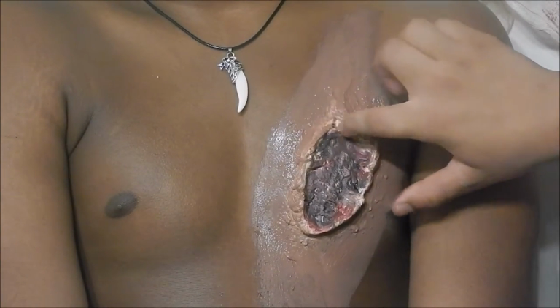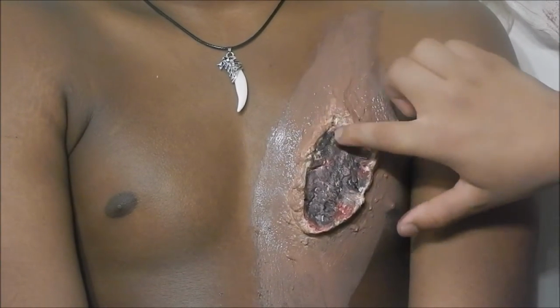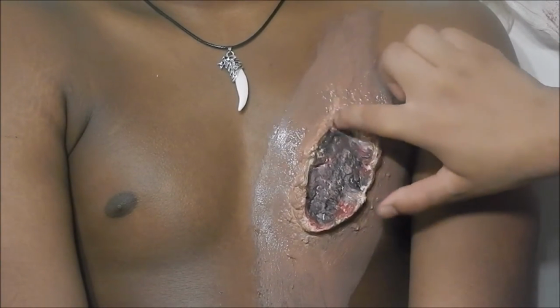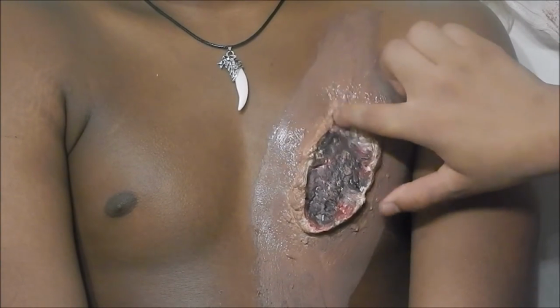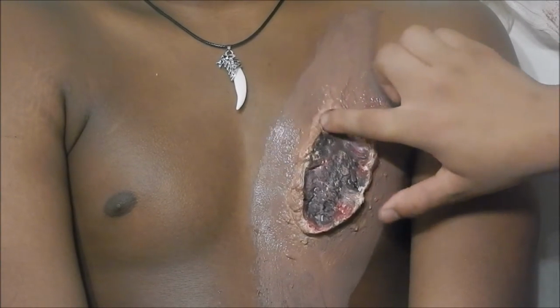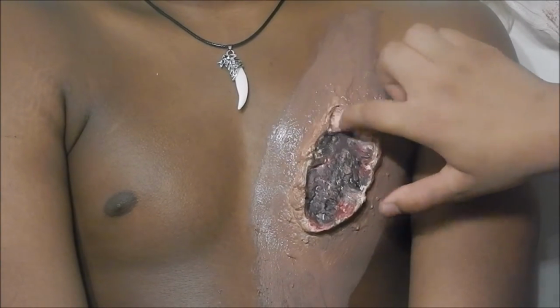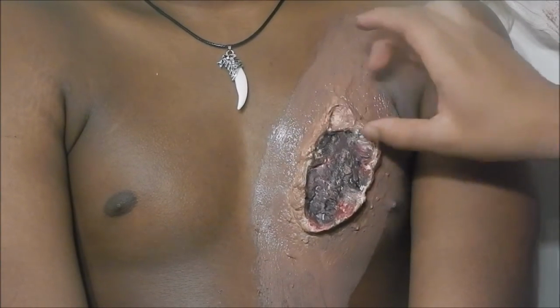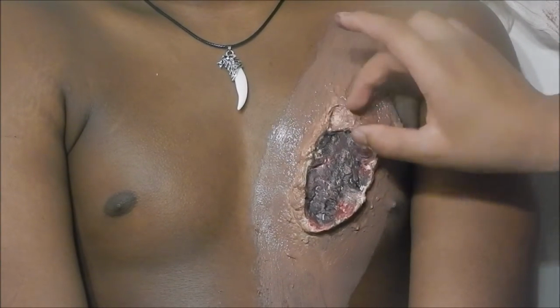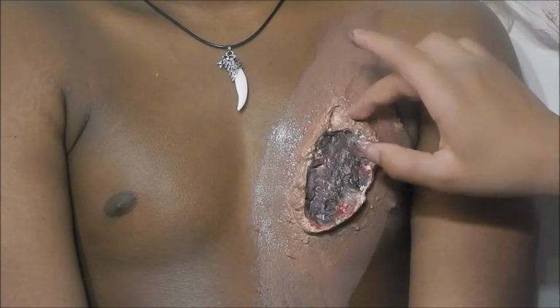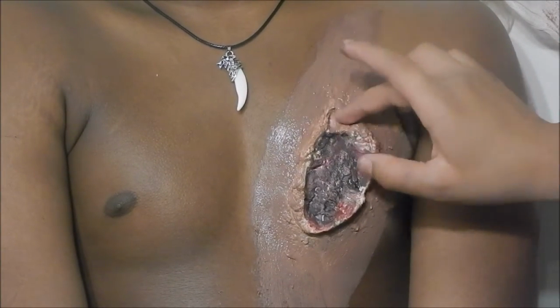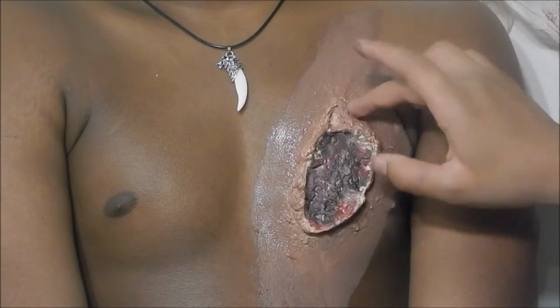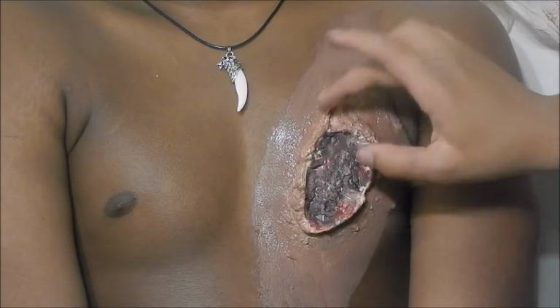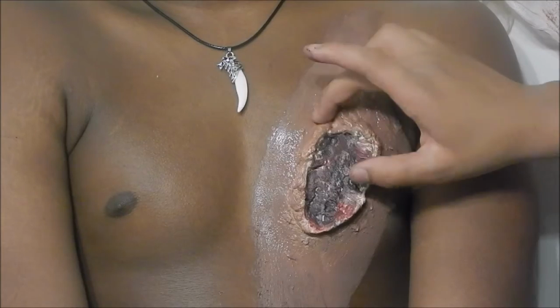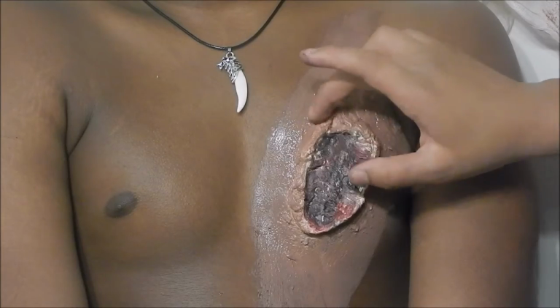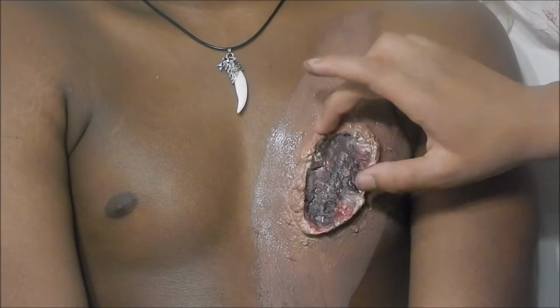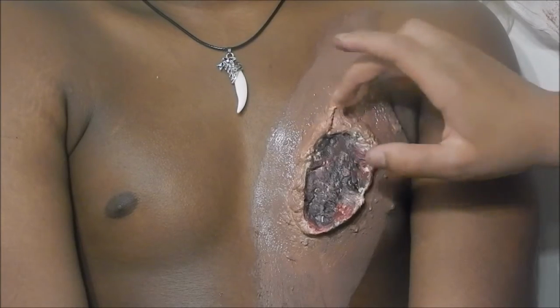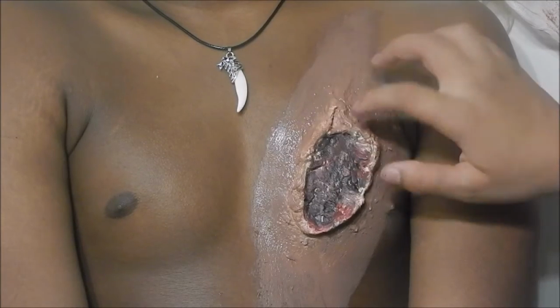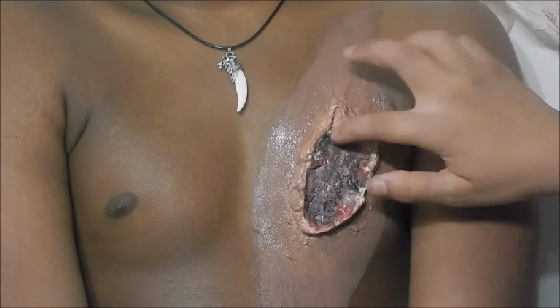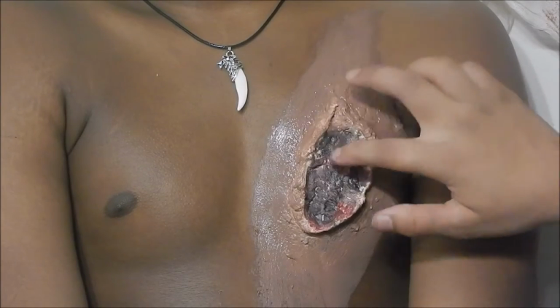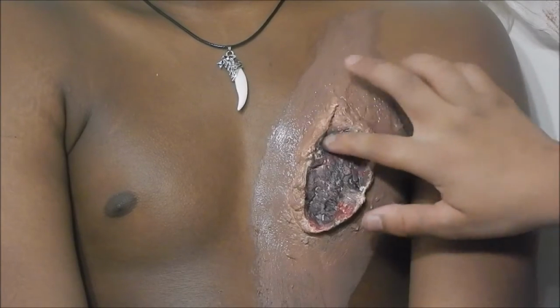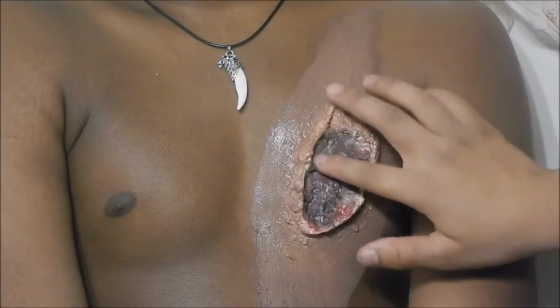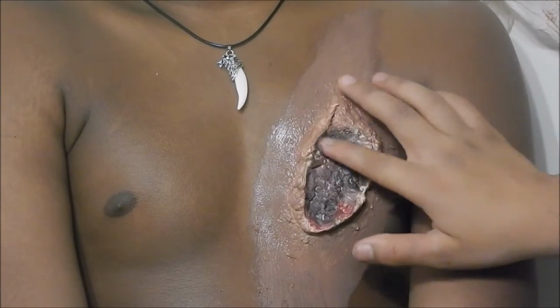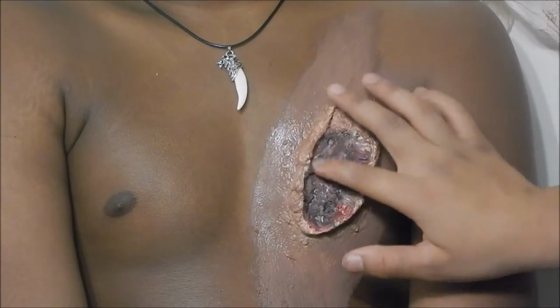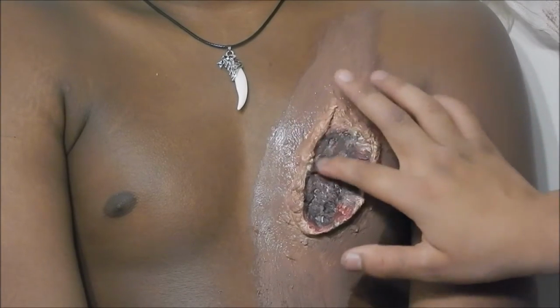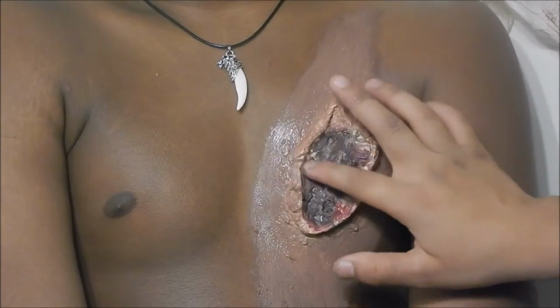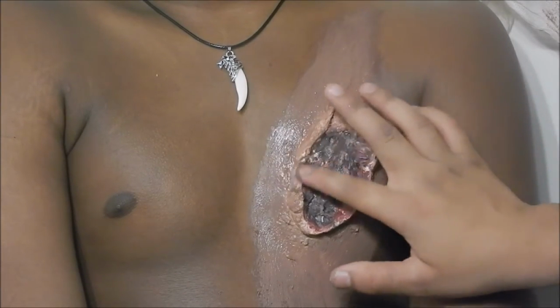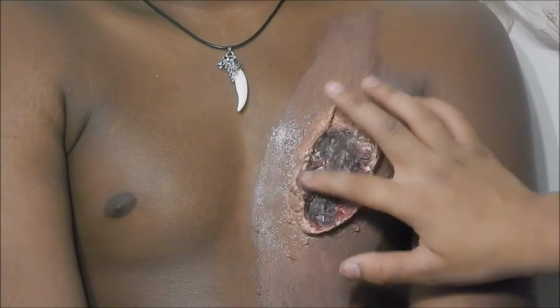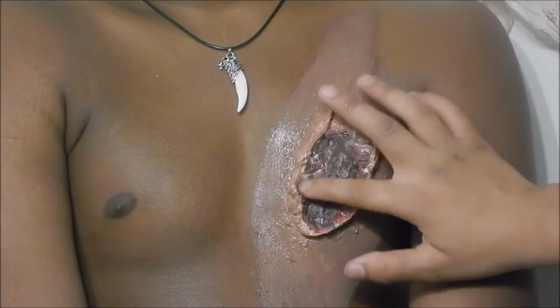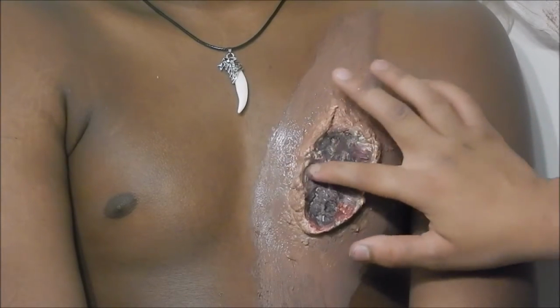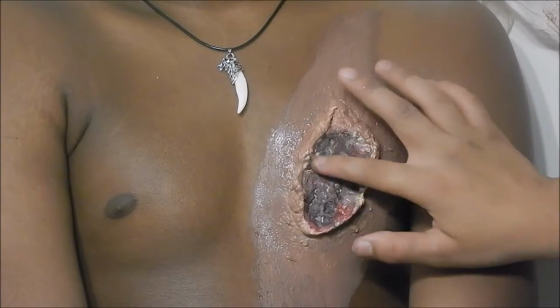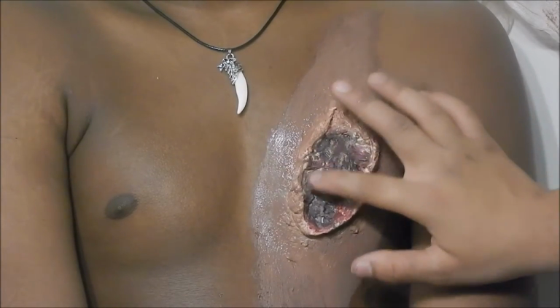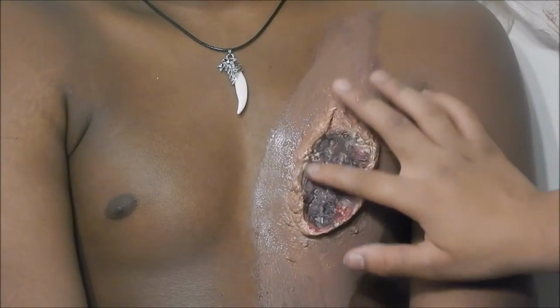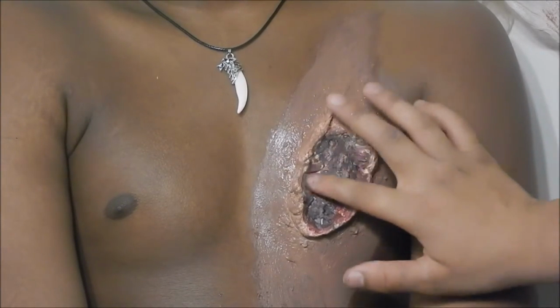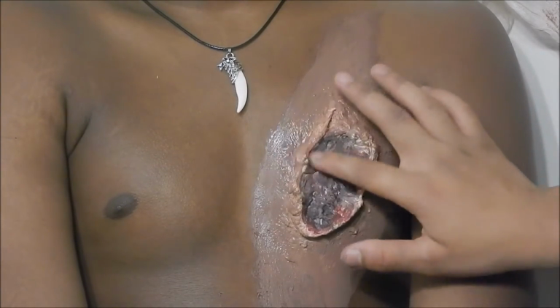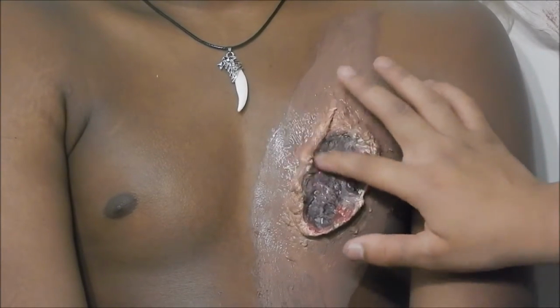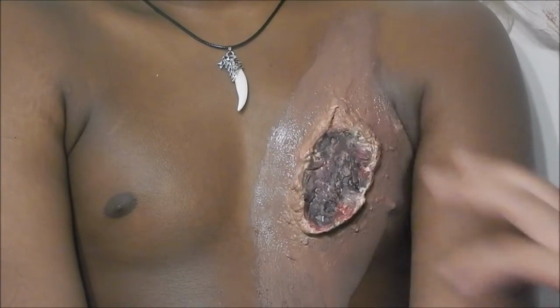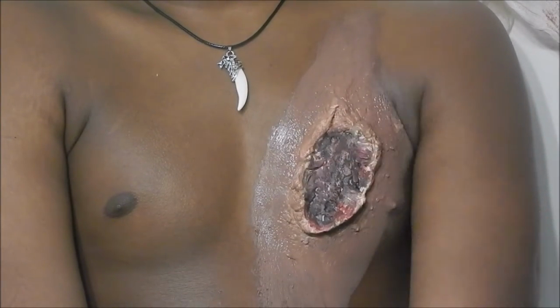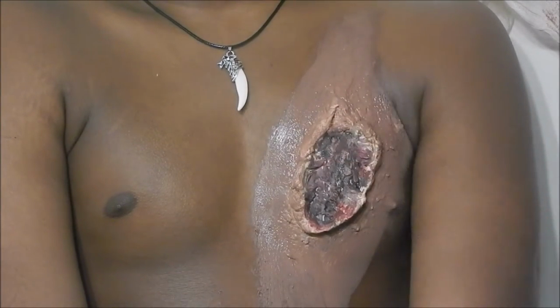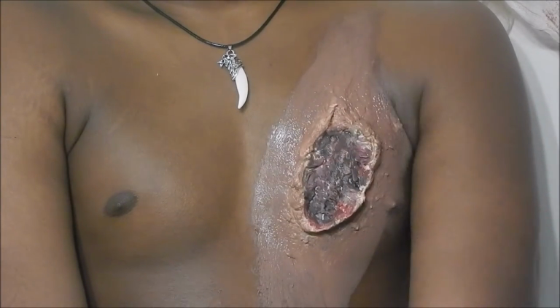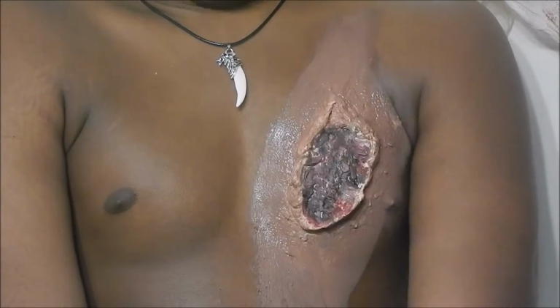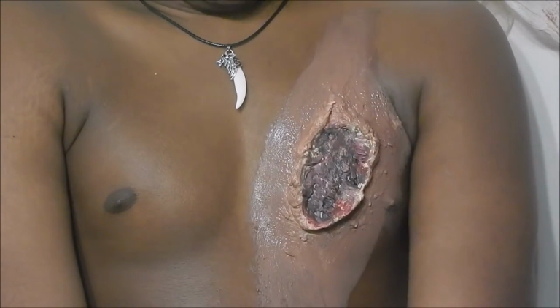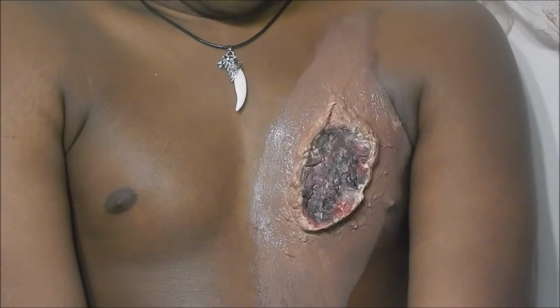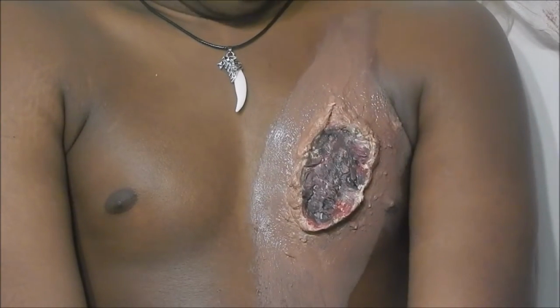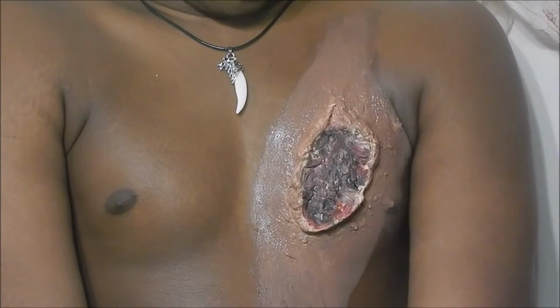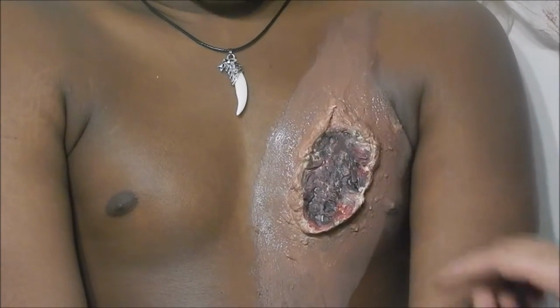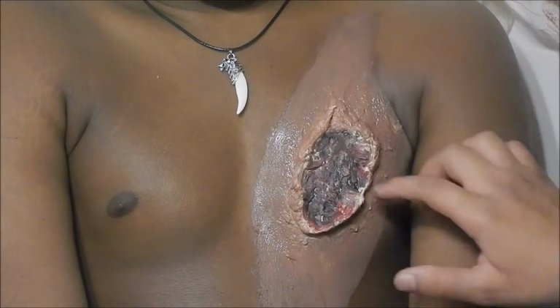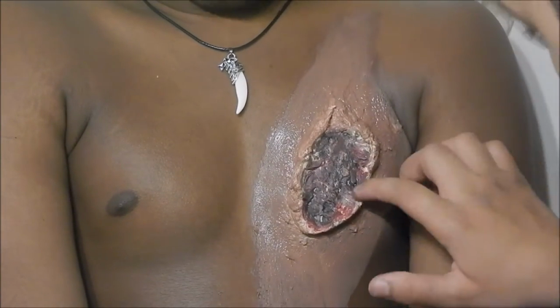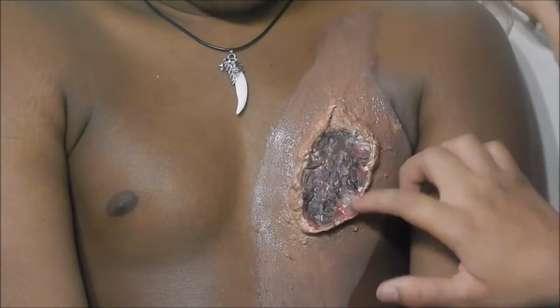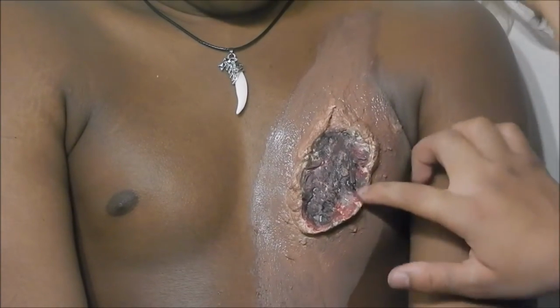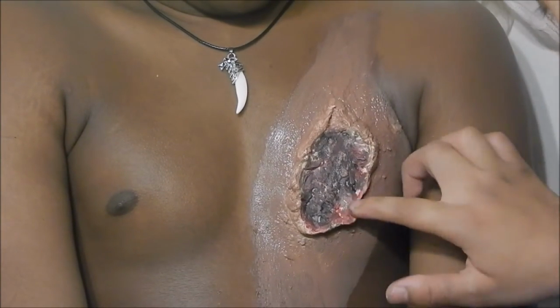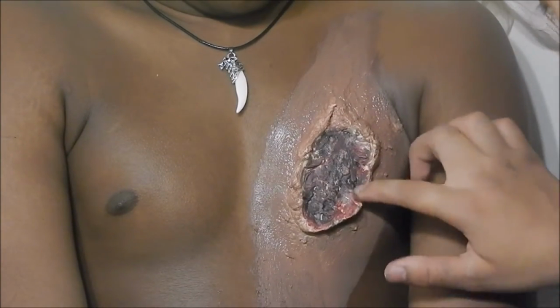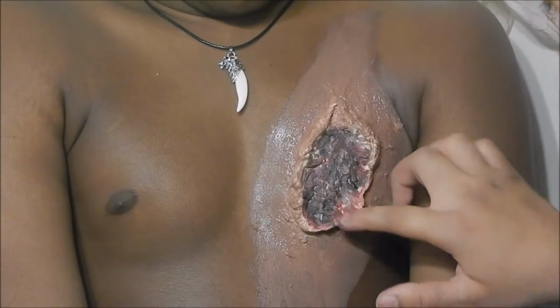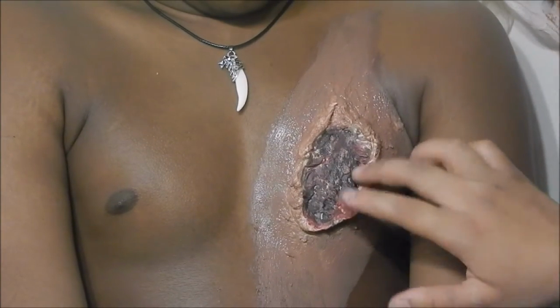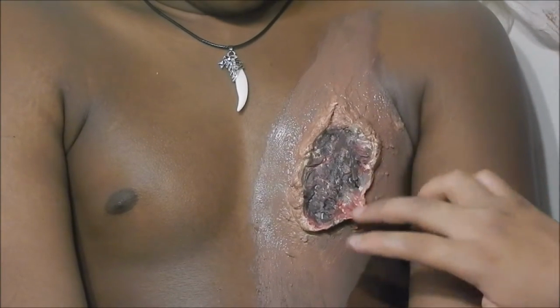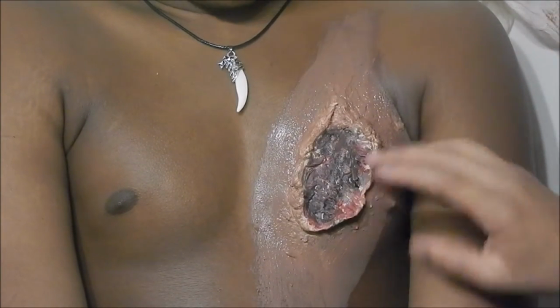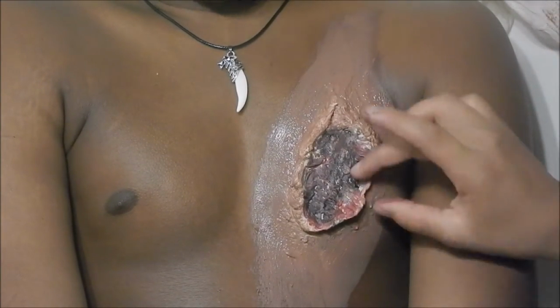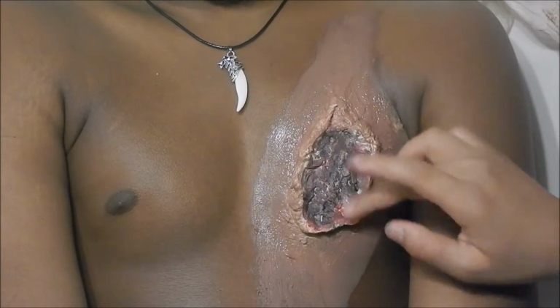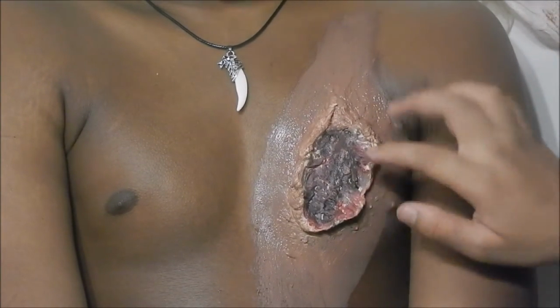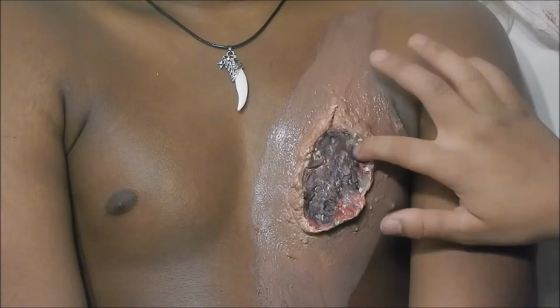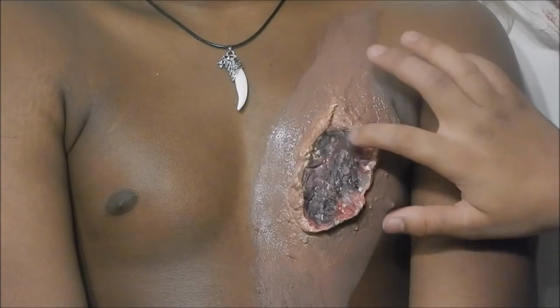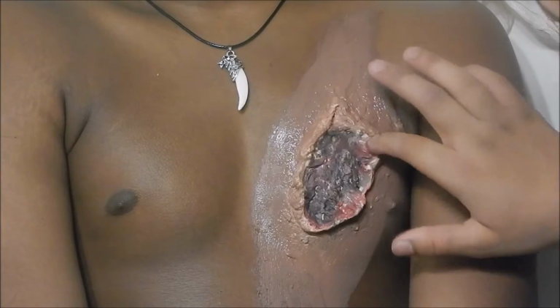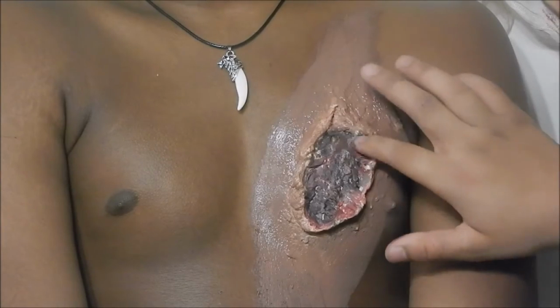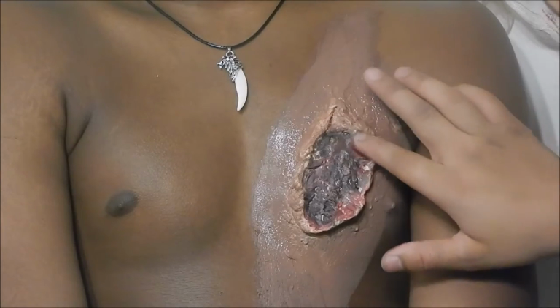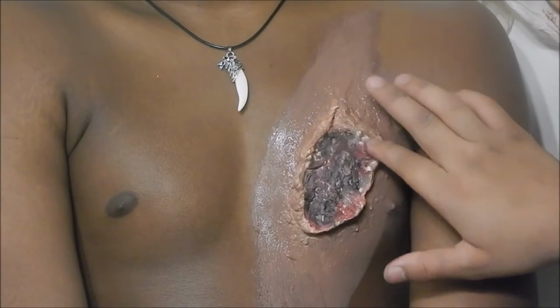Do the rest of your touch-ups and then let everything dry once again, and I will be back with the rest of the makeup.